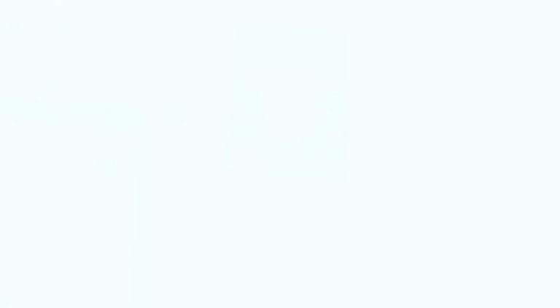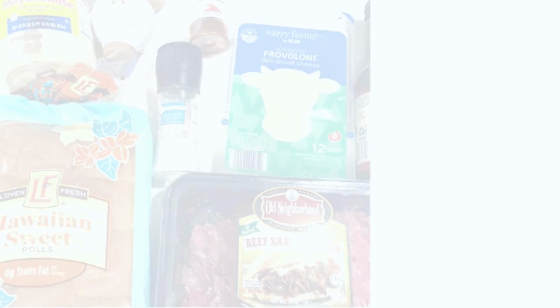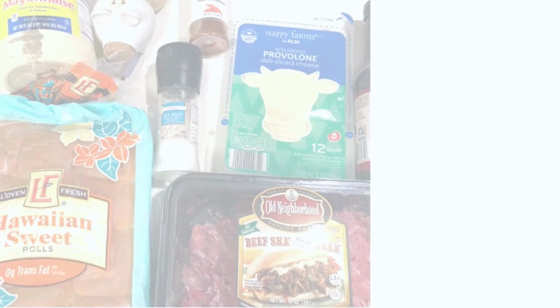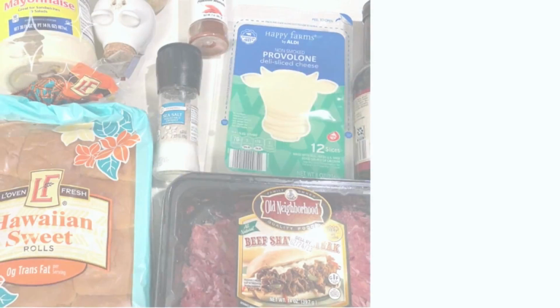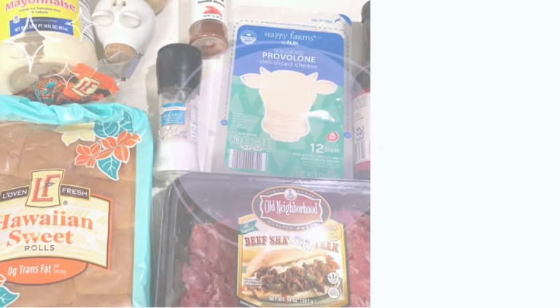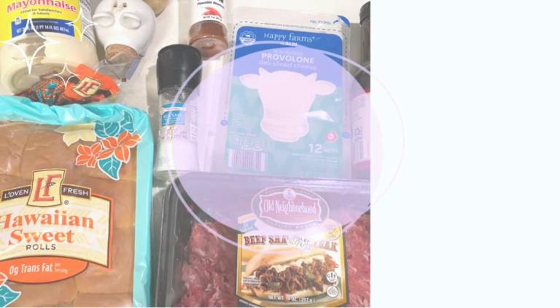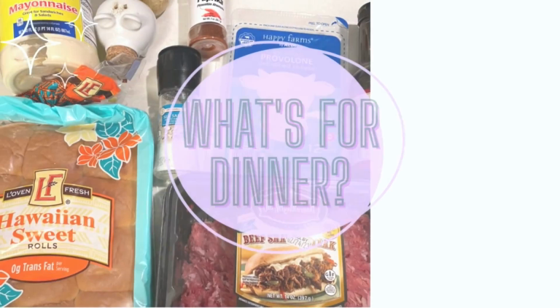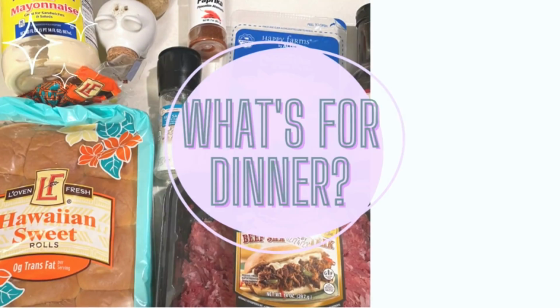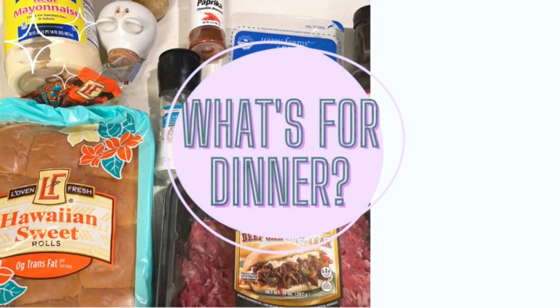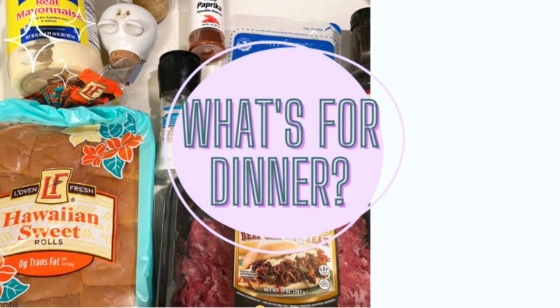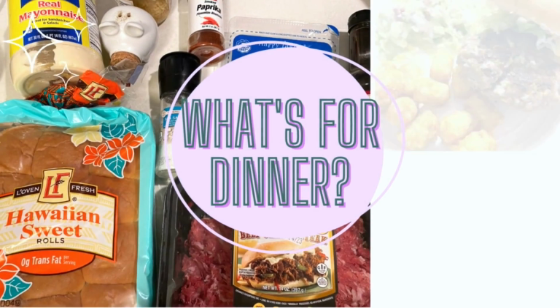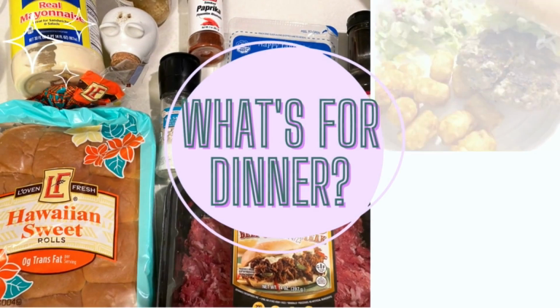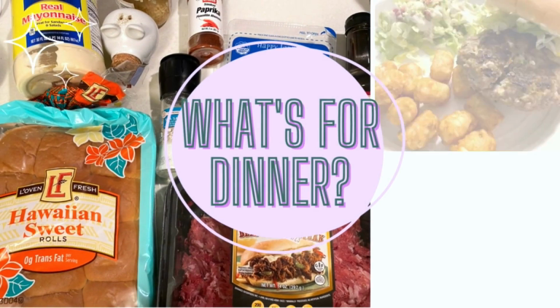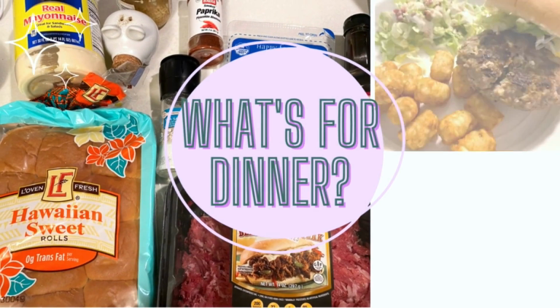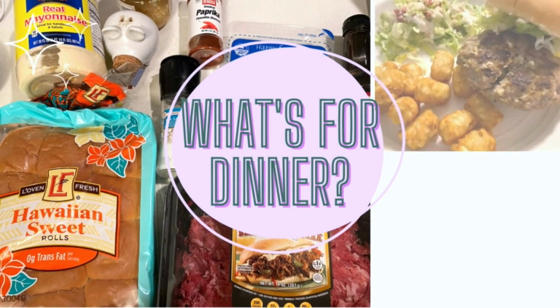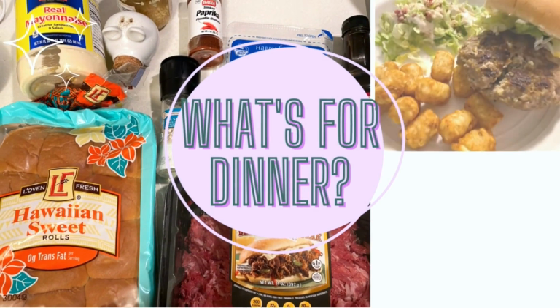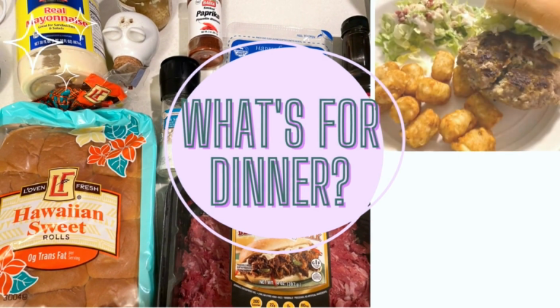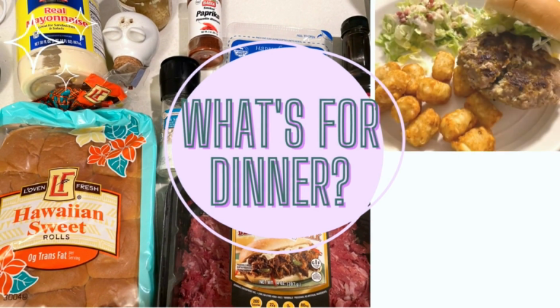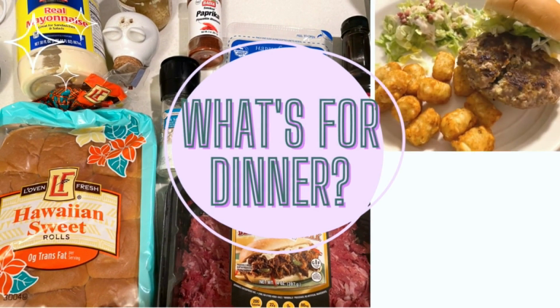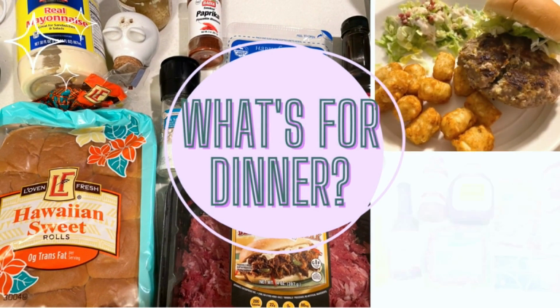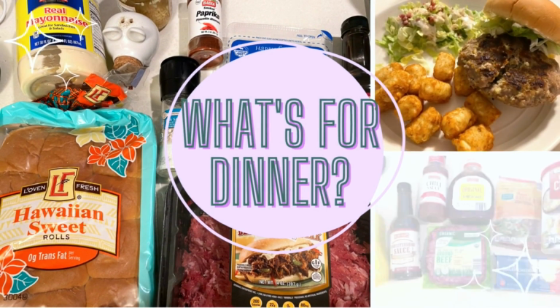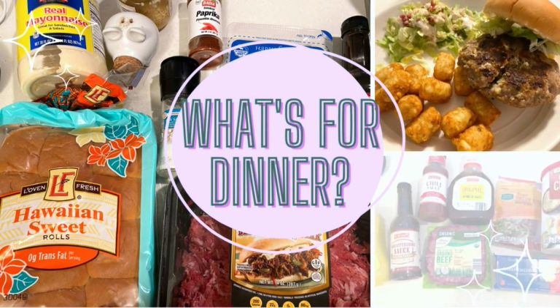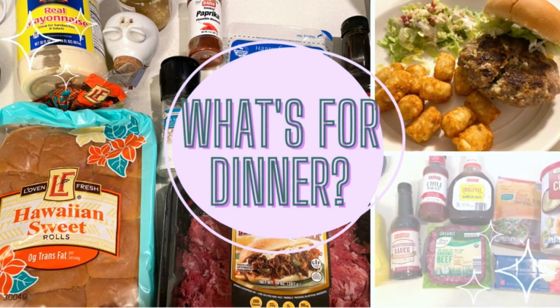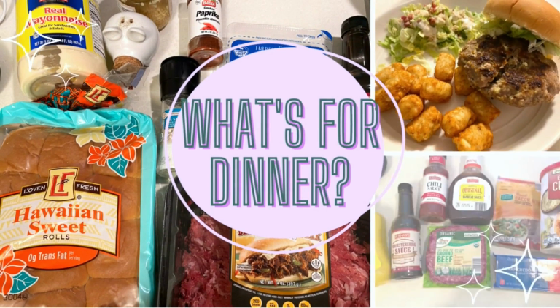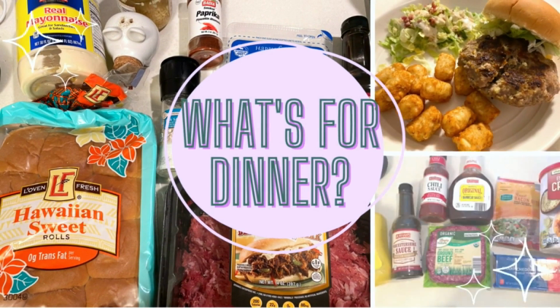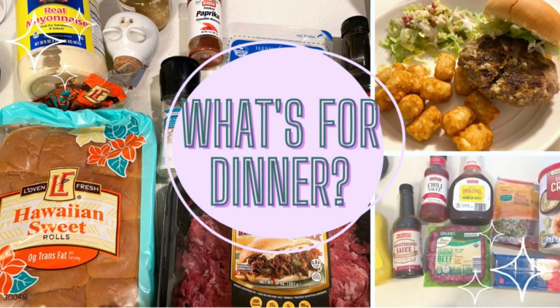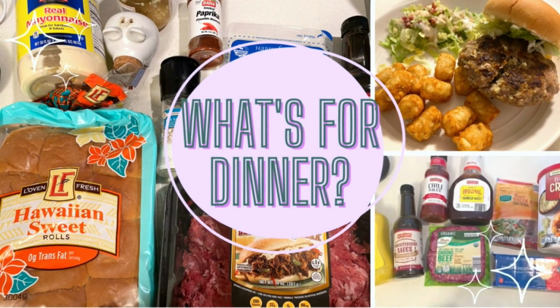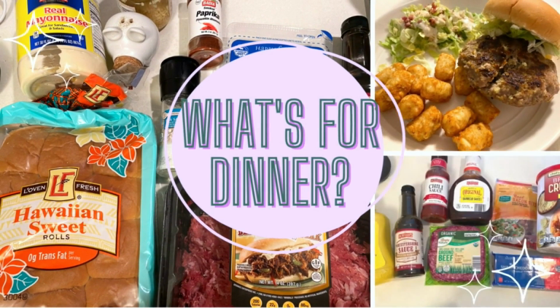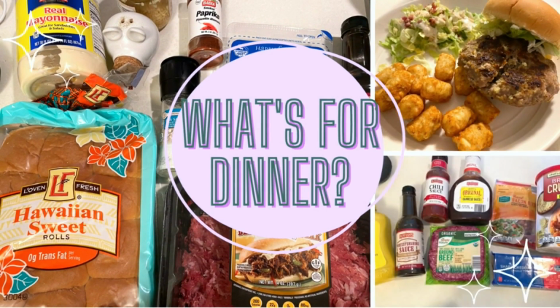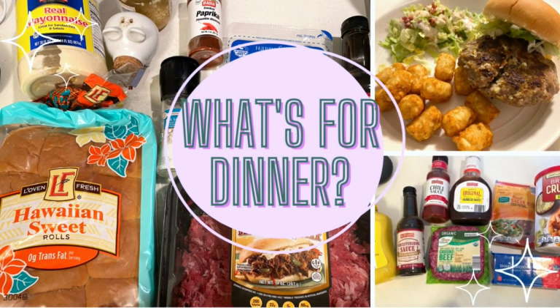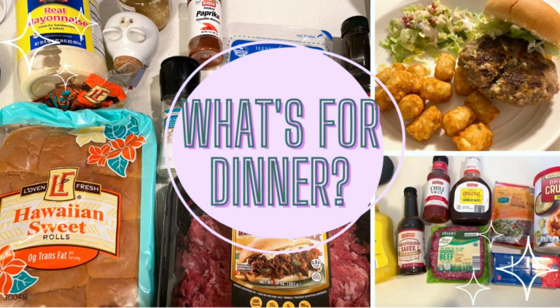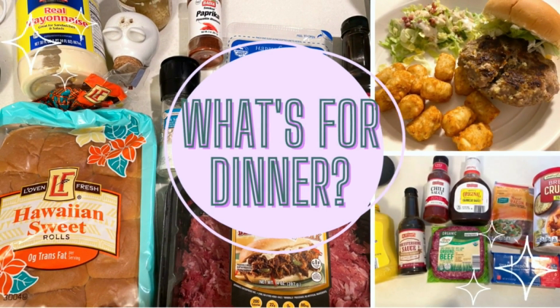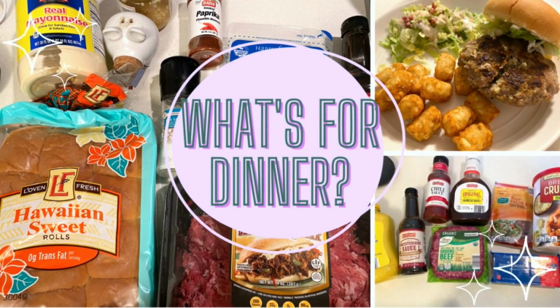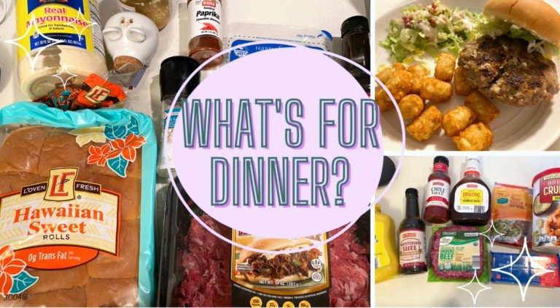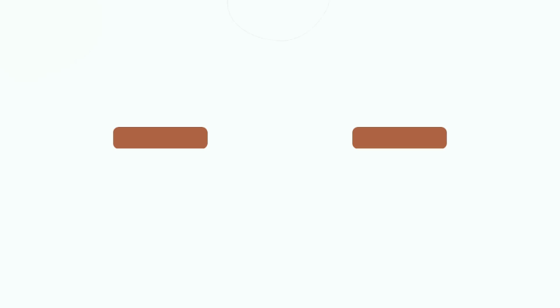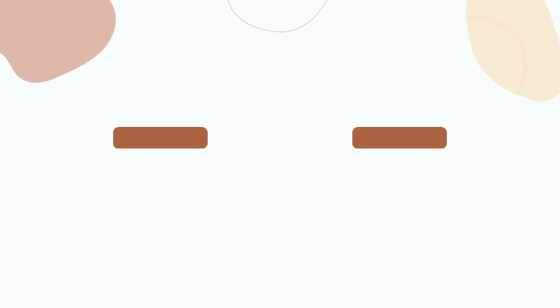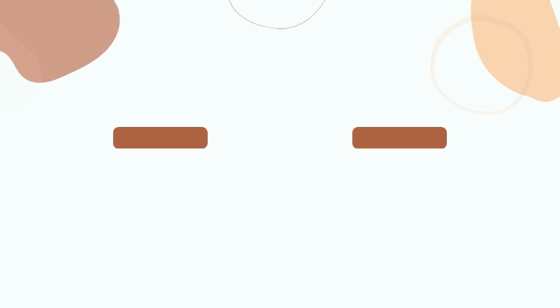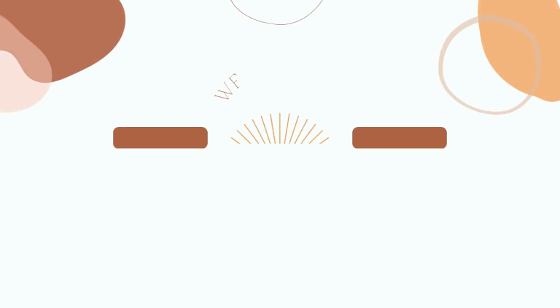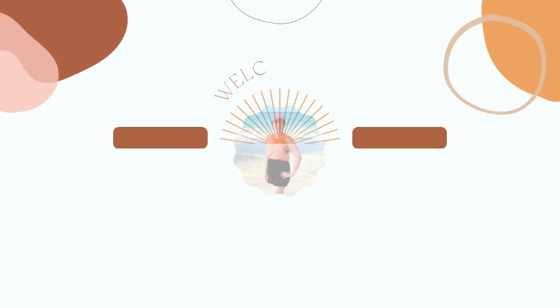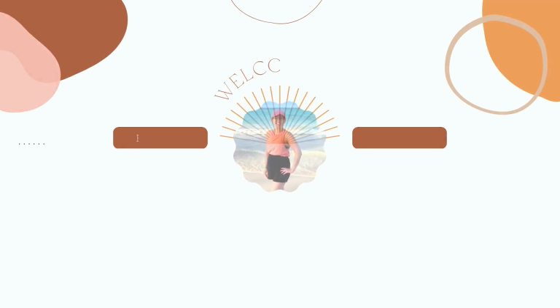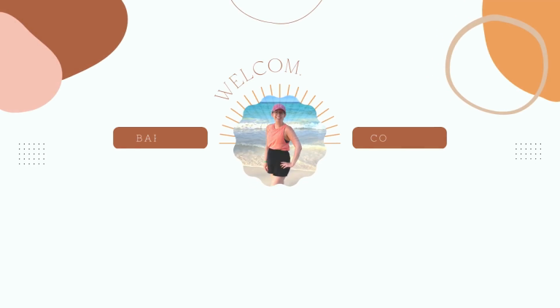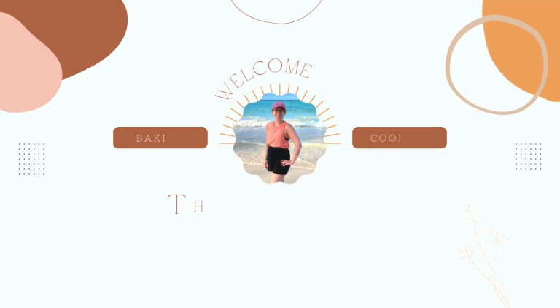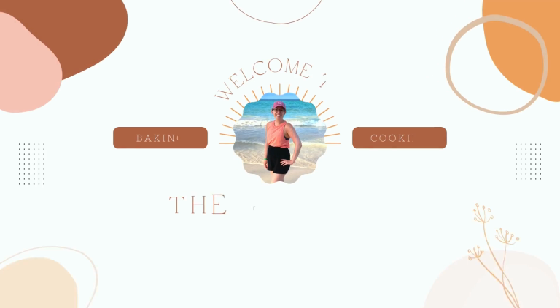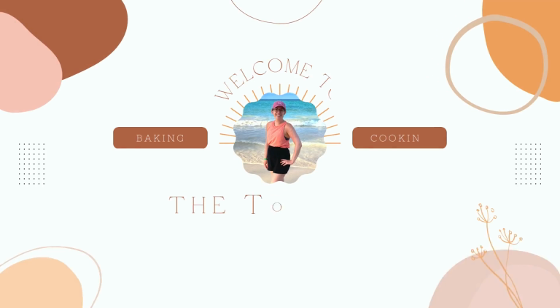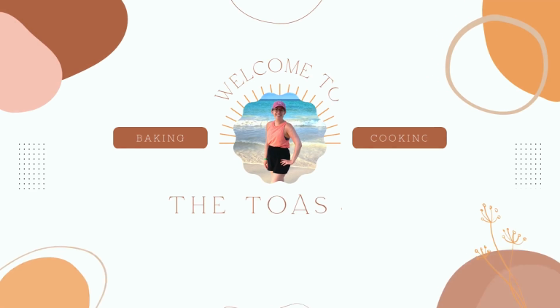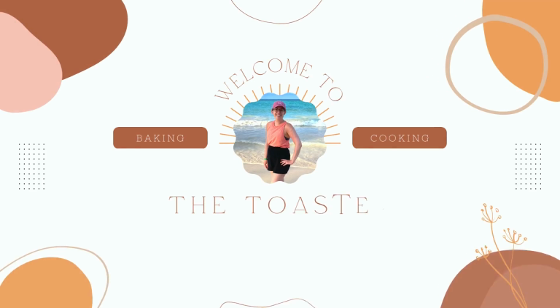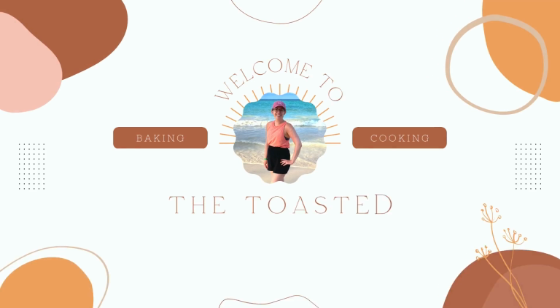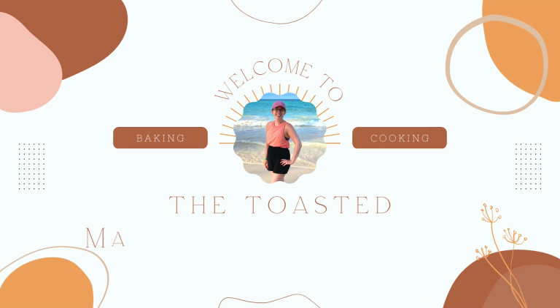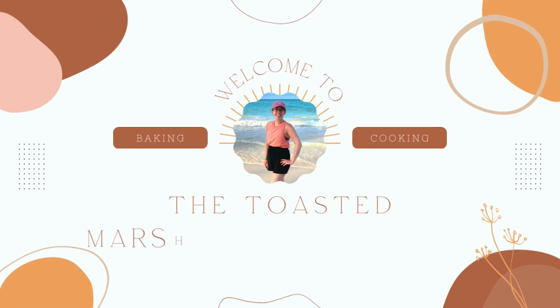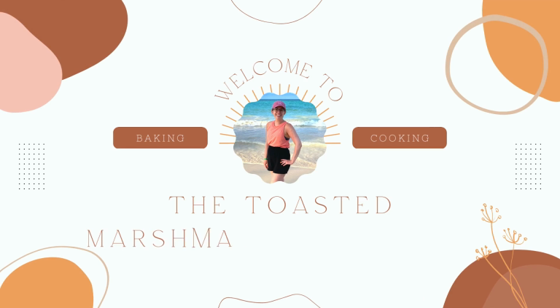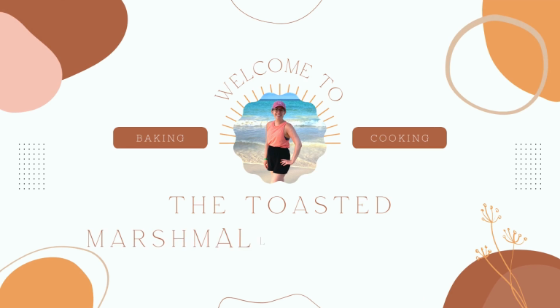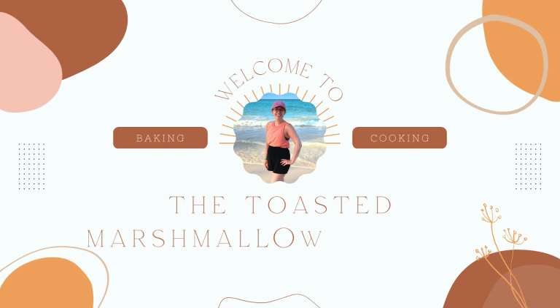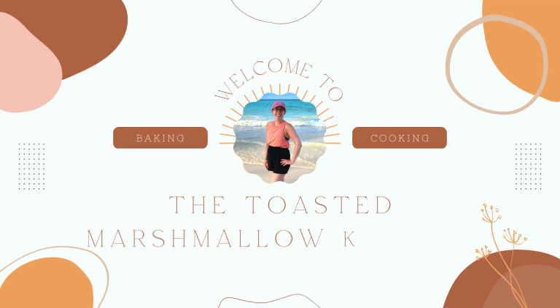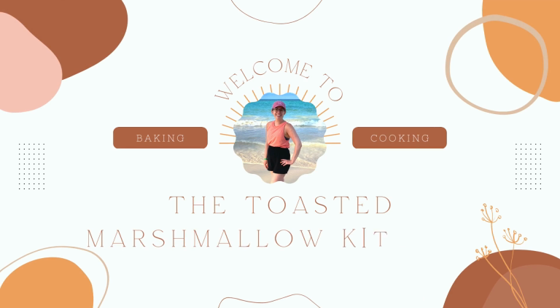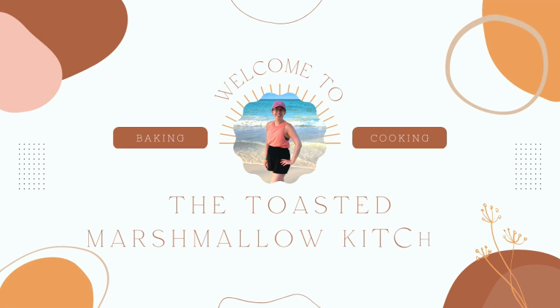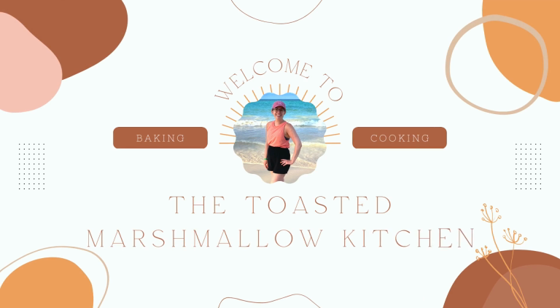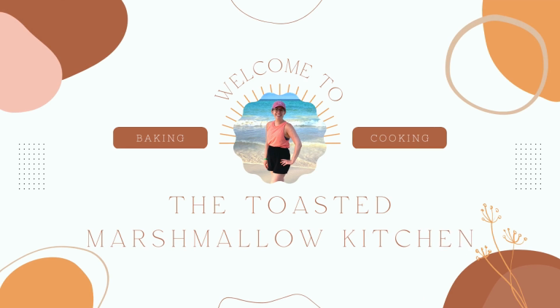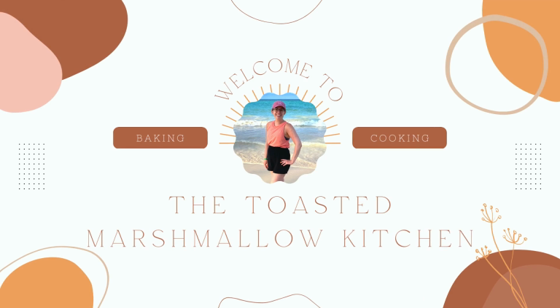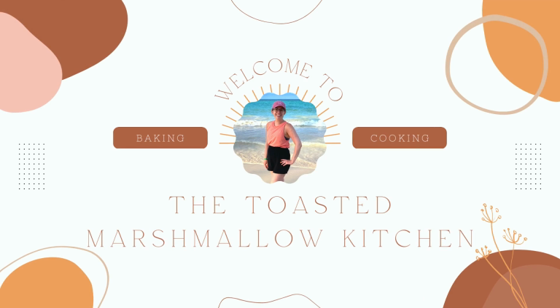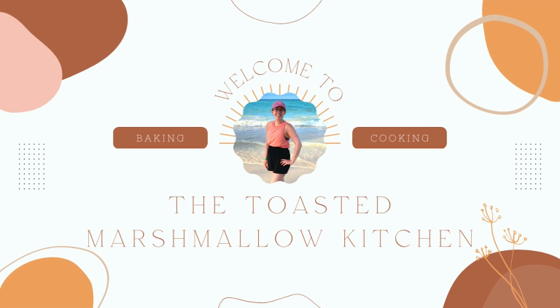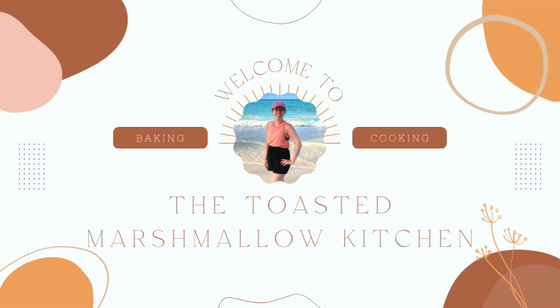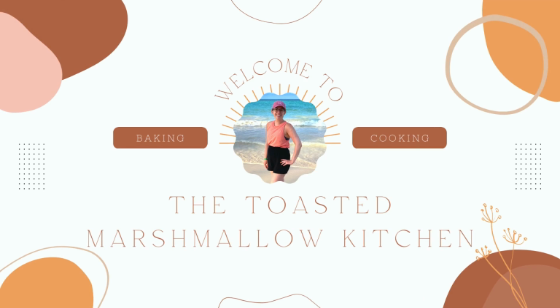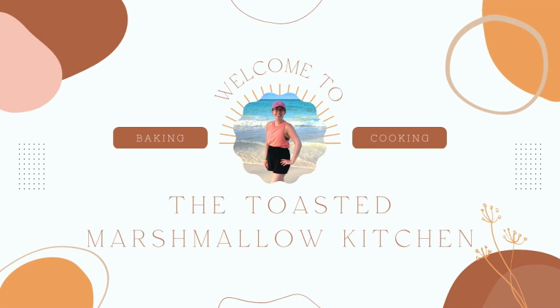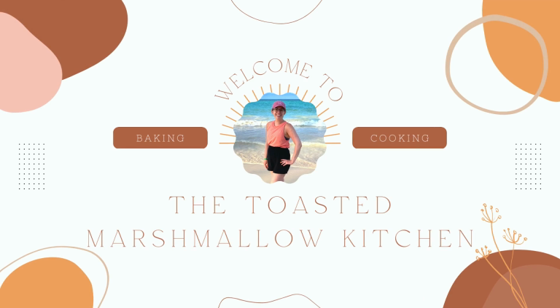Hi everyone, this is Megan from the Toasted Marshmallow Kitchen. In today's video we're making three super tasty dinners.